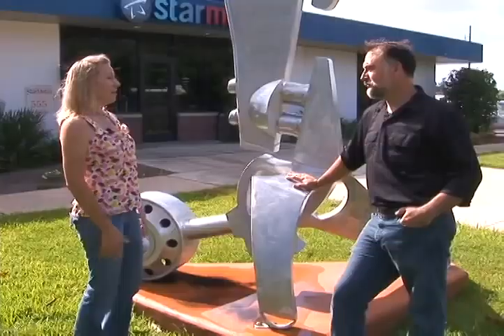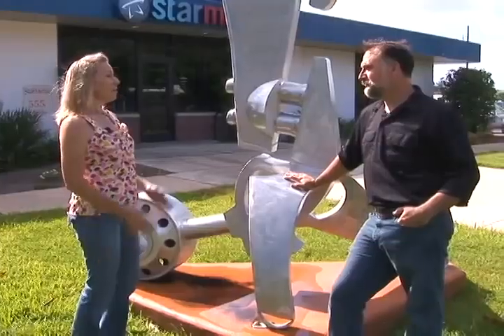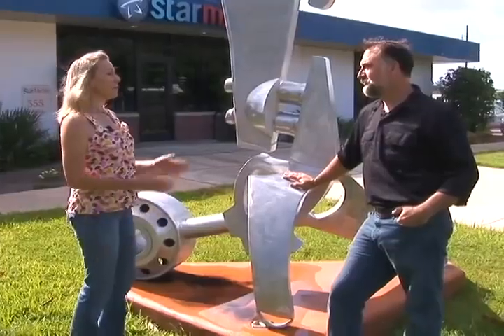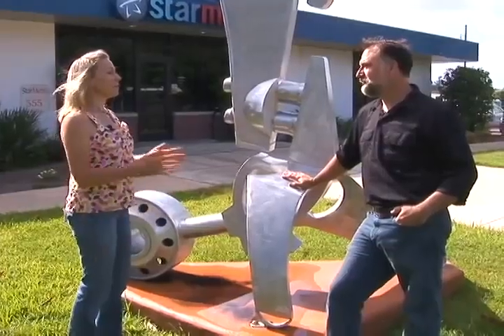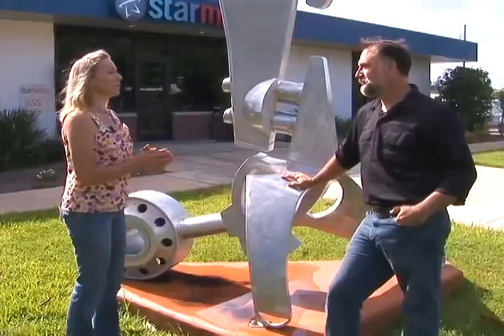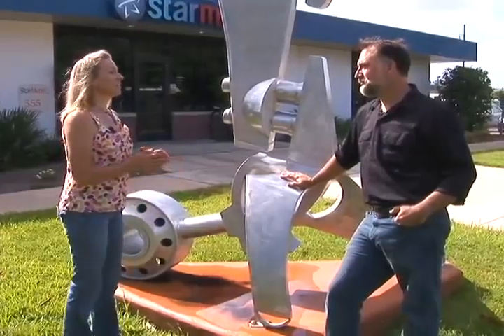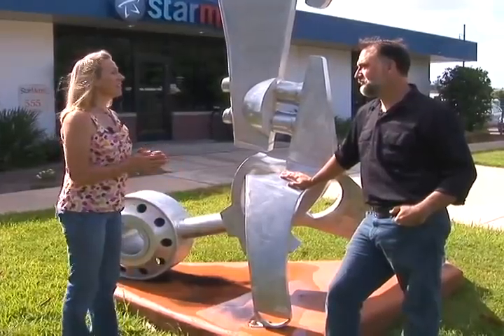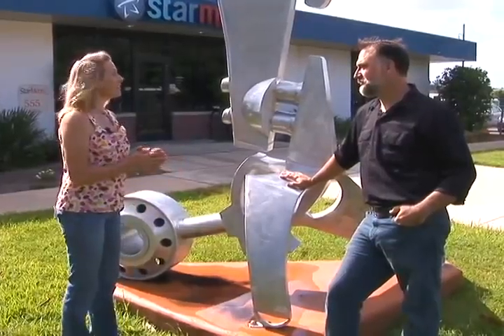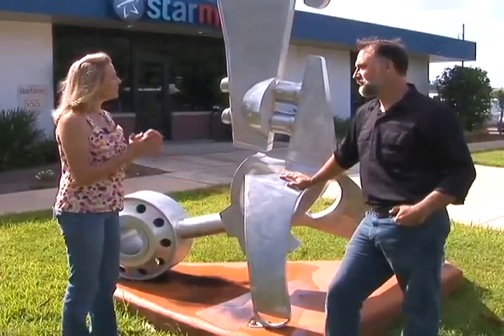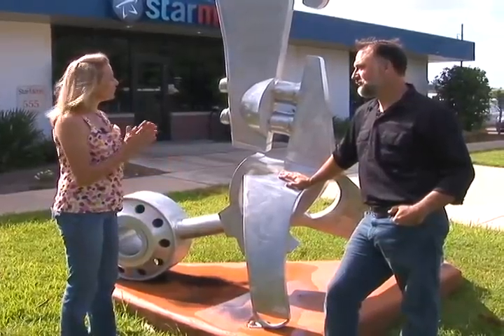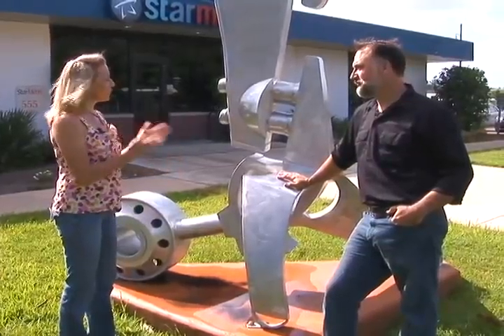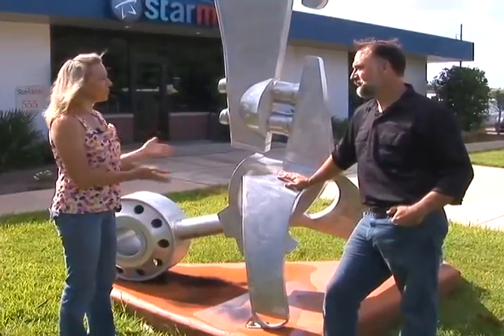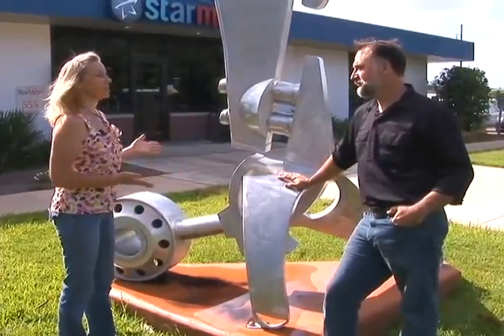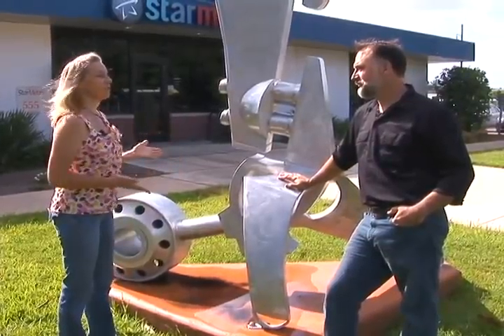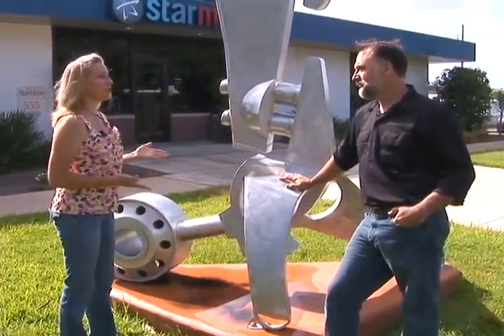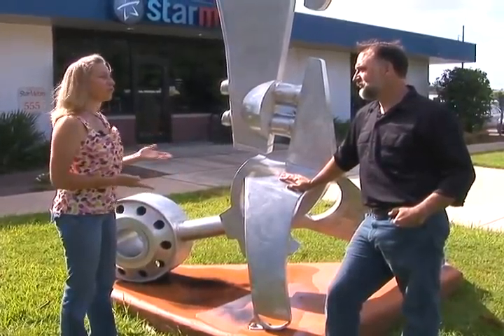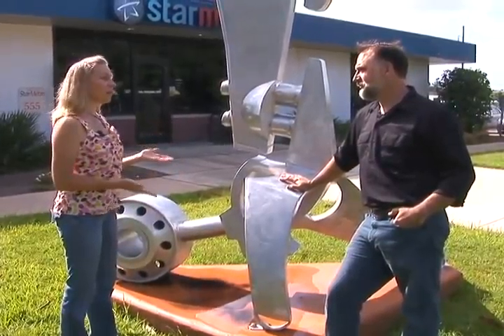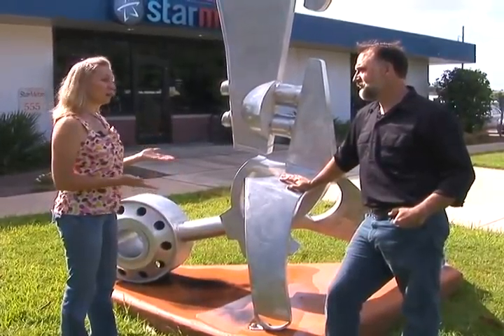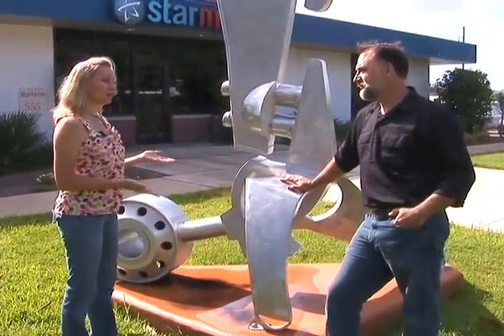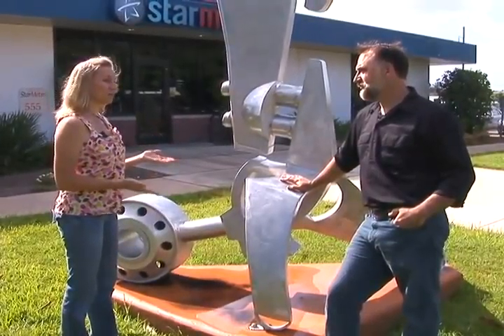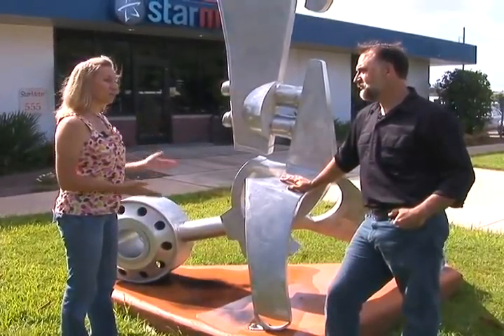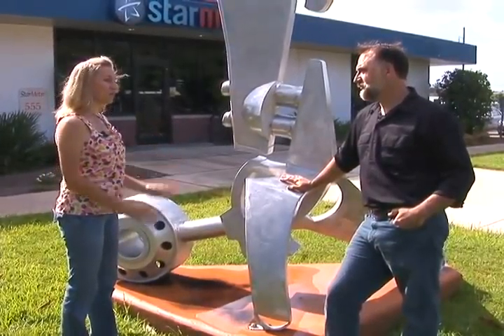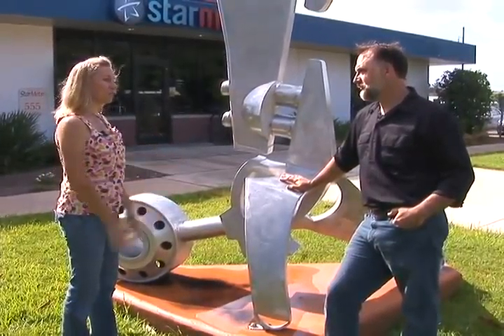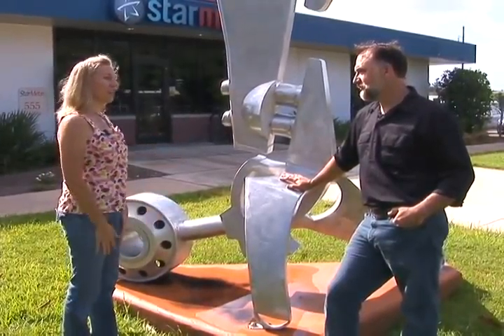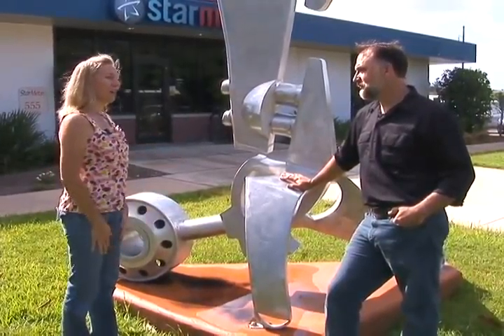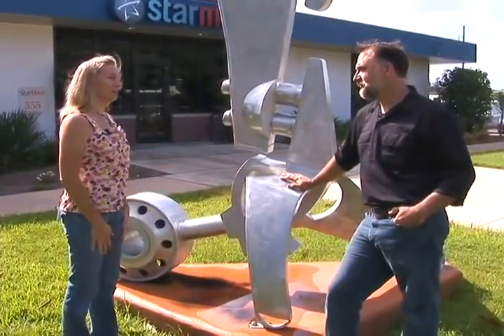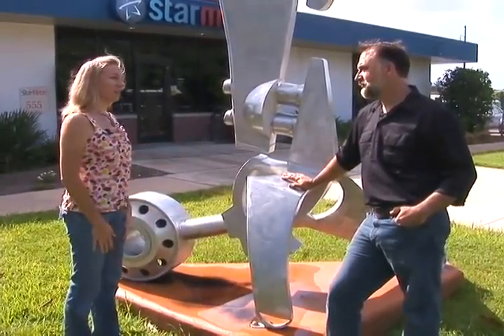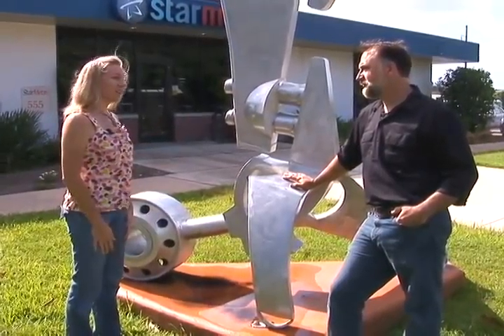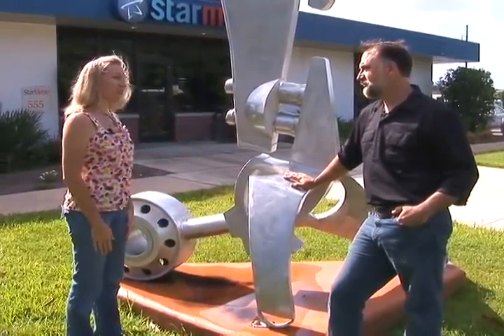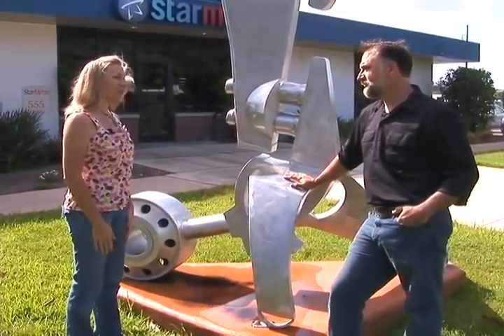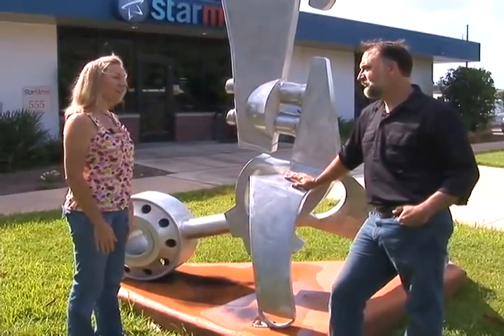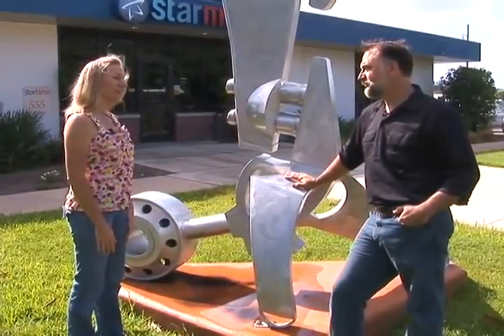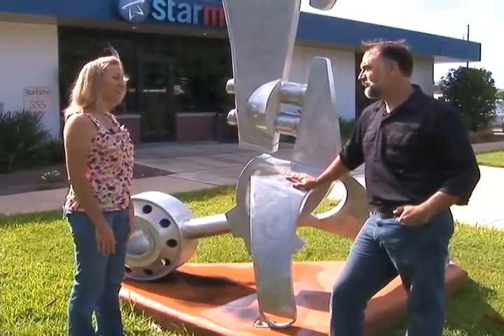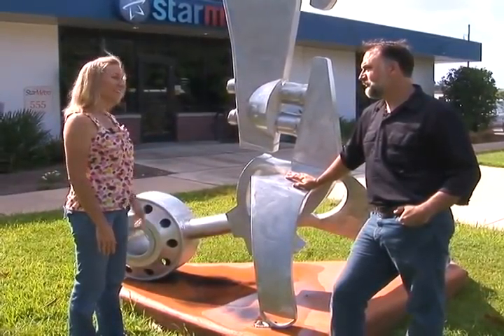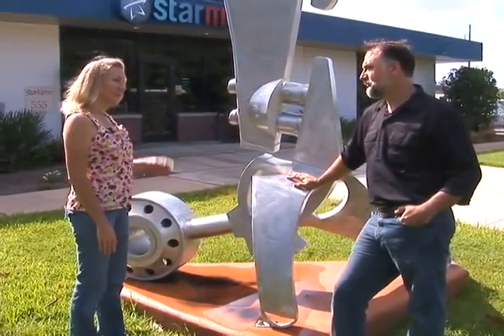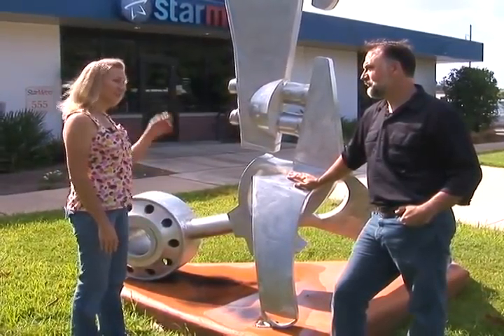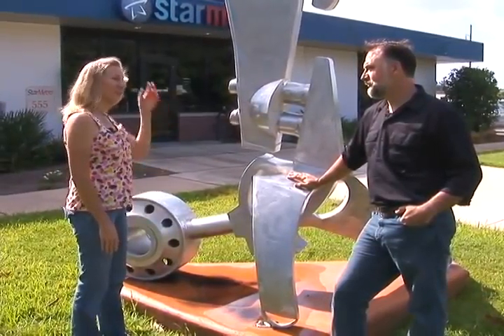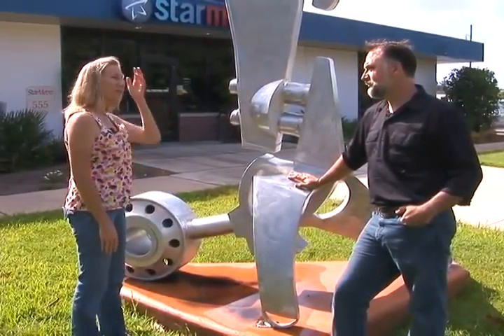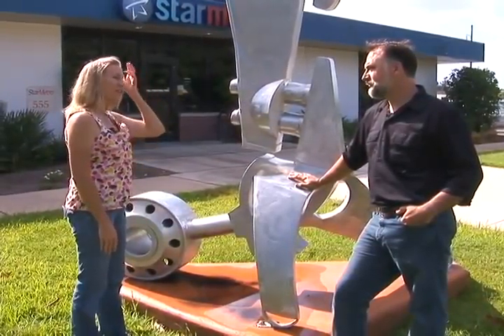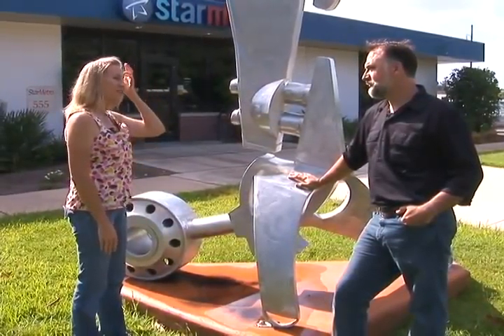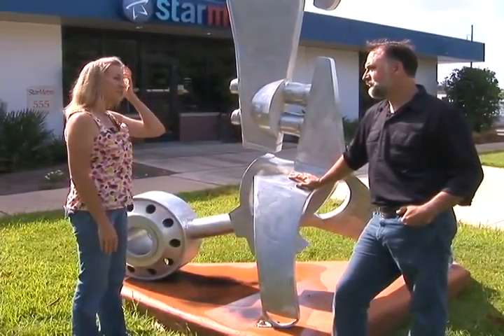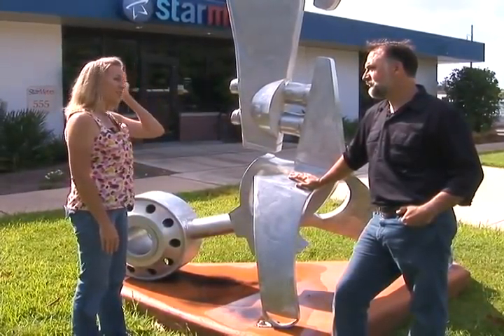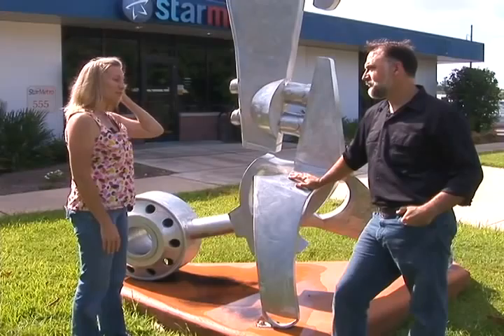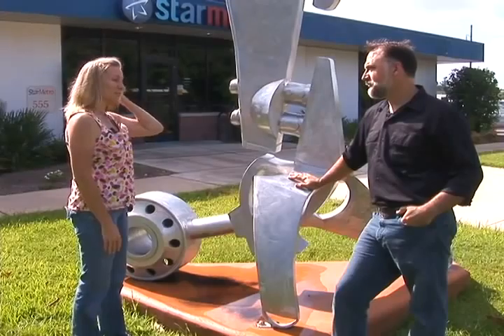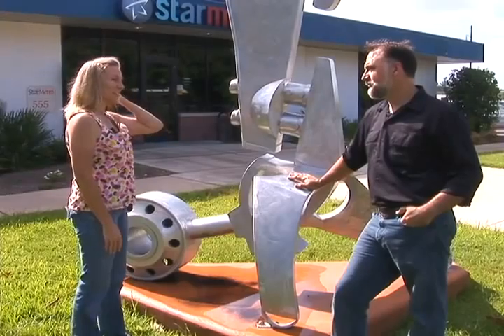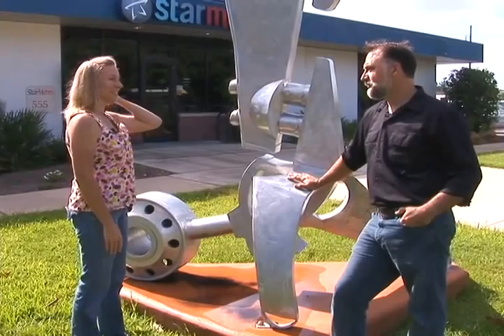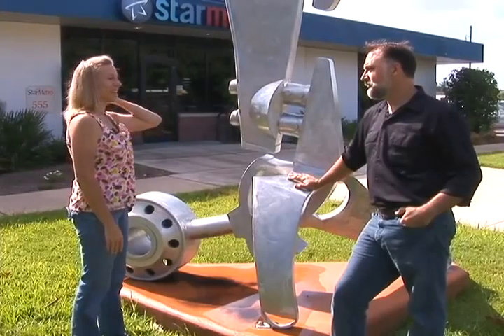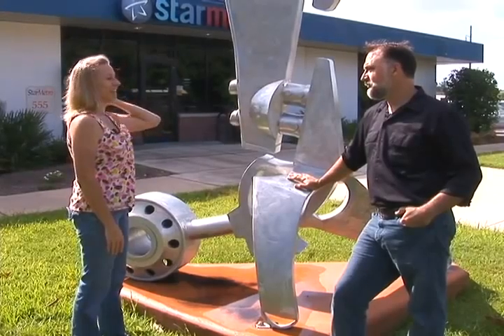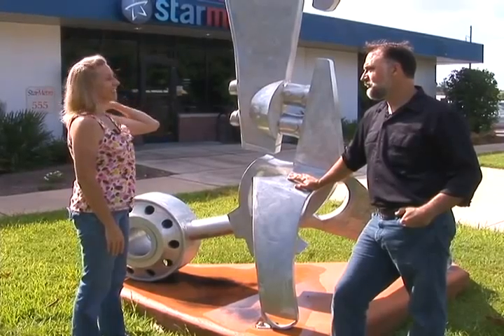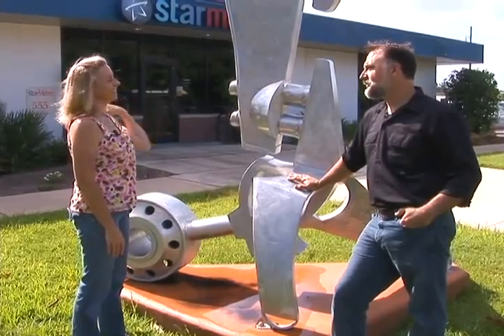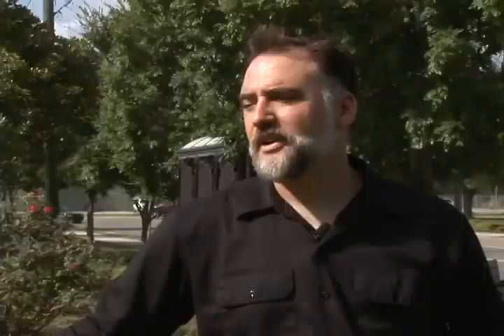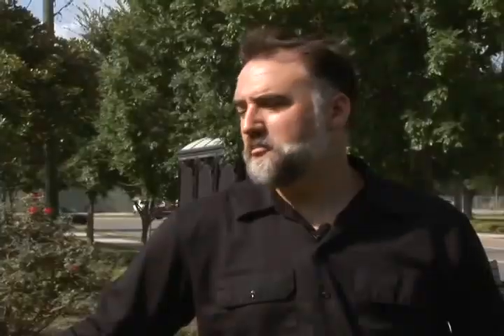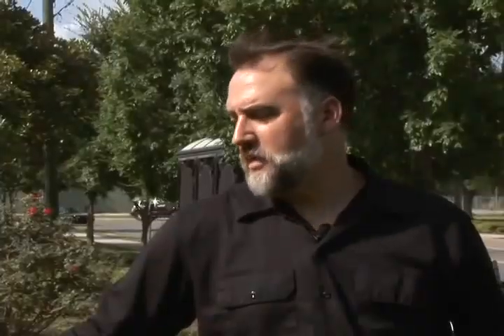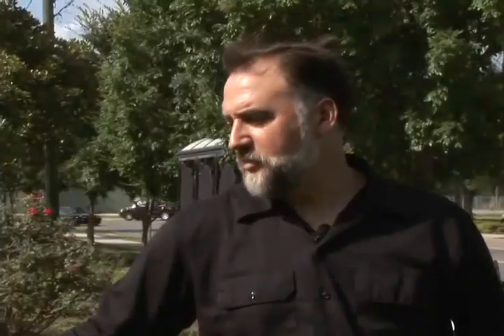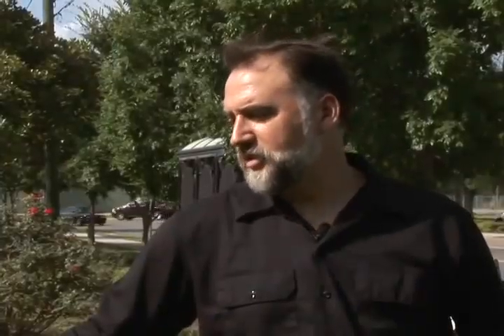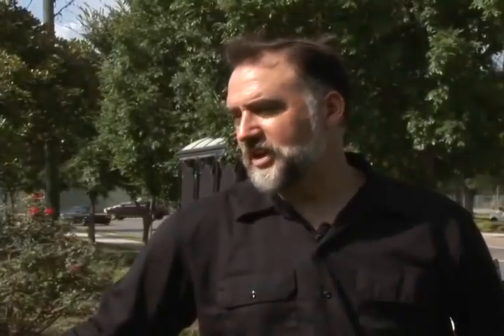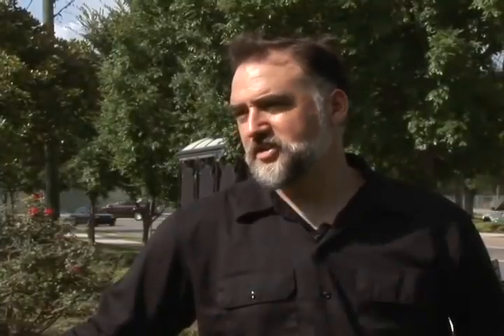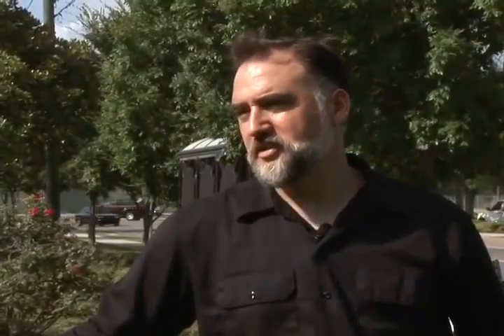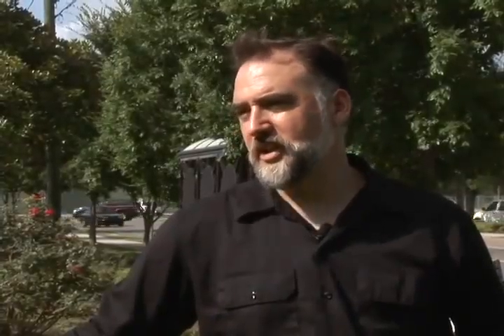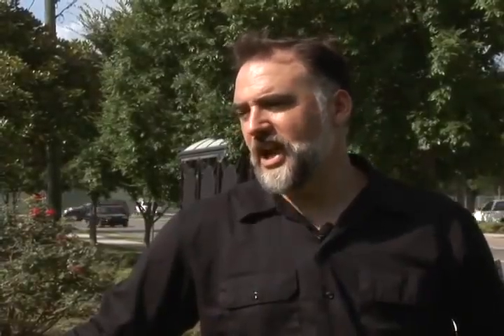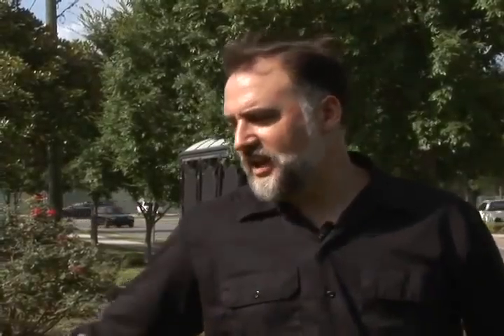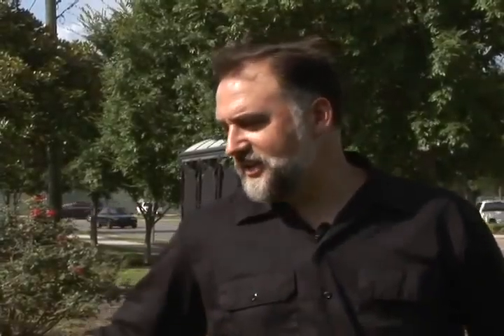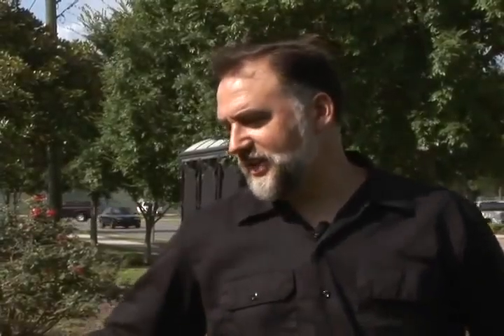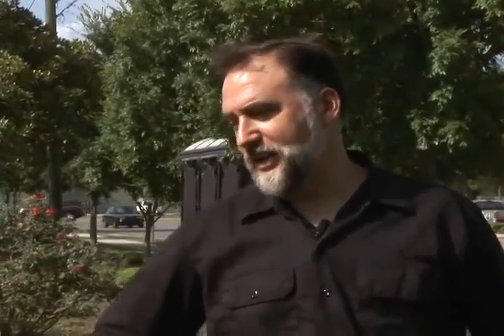Well, Mark, thank you so much for your contribution to the outside art and thanks for coming out and talking with us today. My pleasure, anytime.